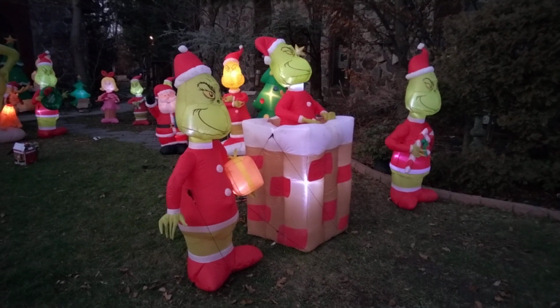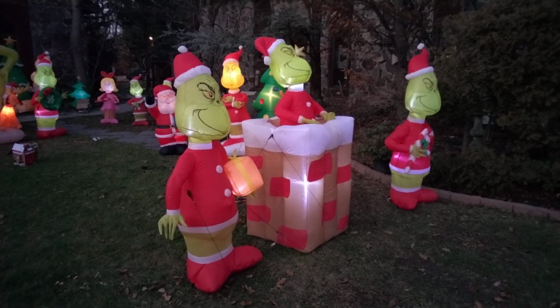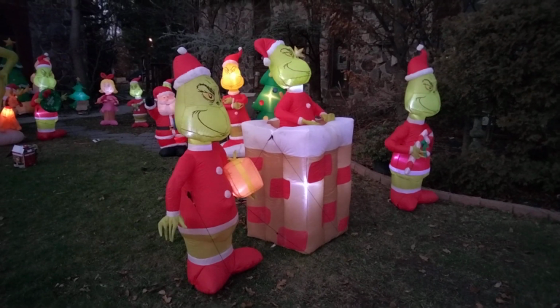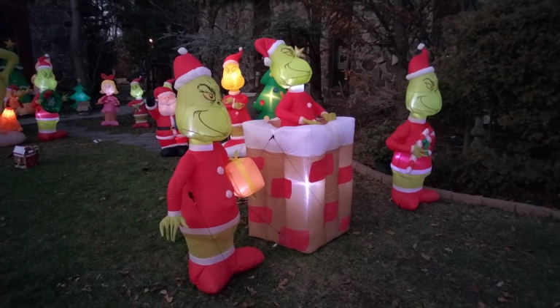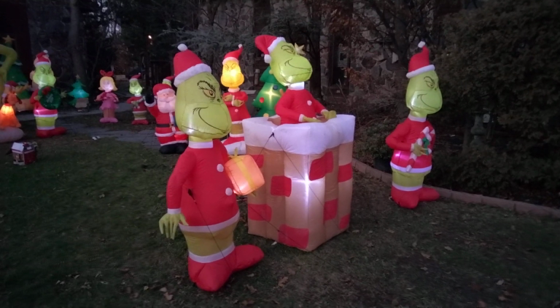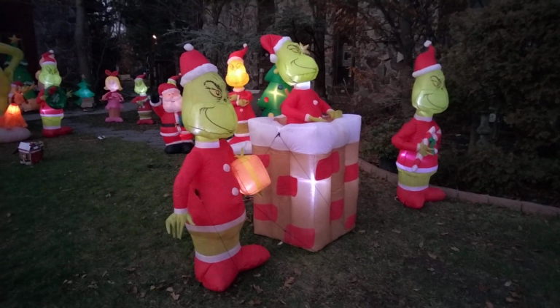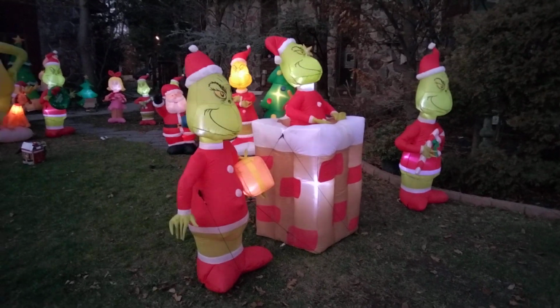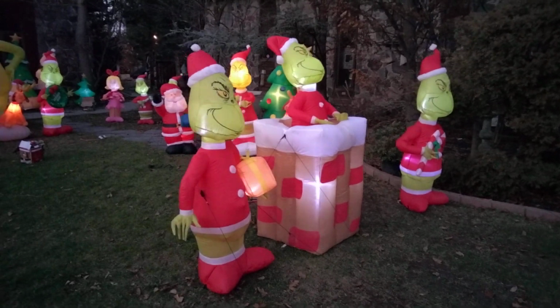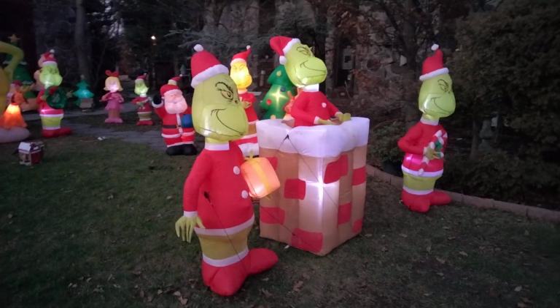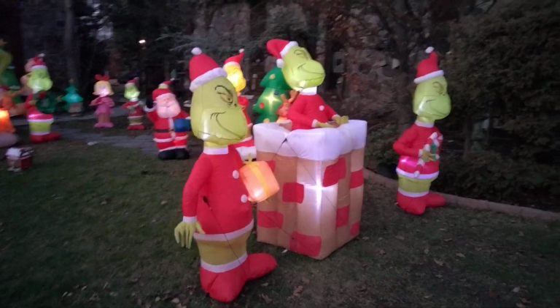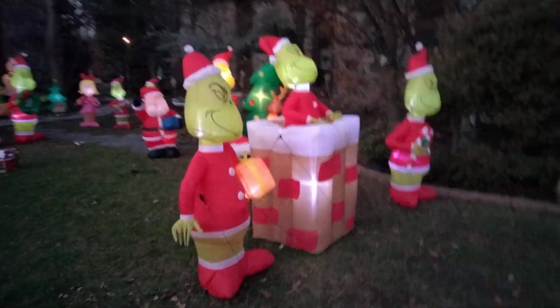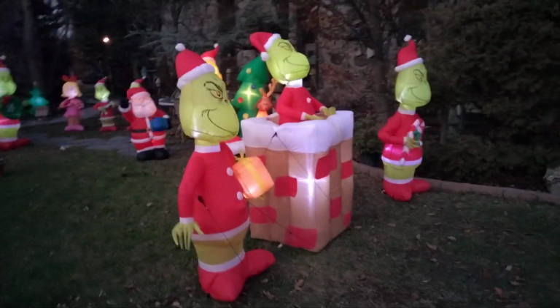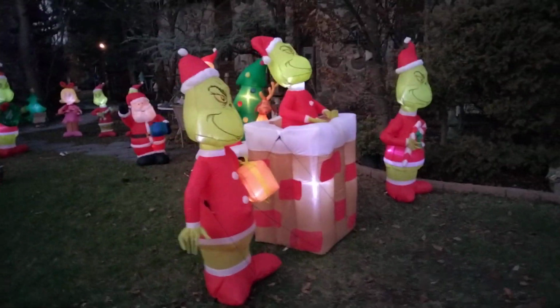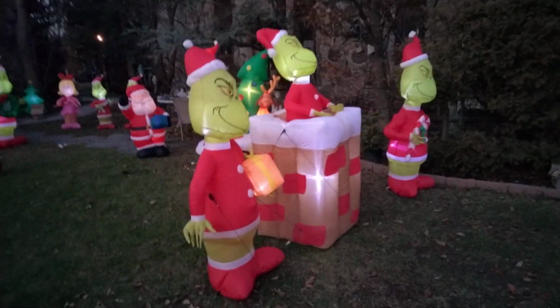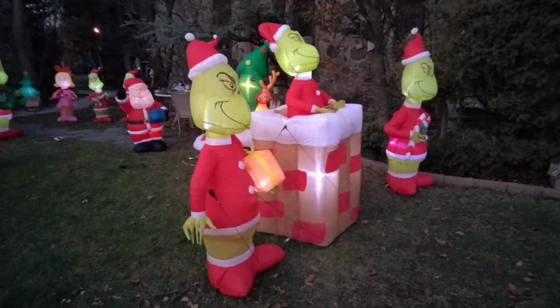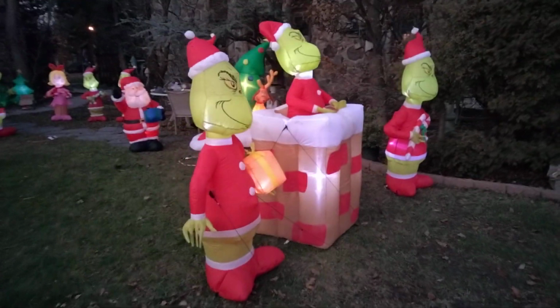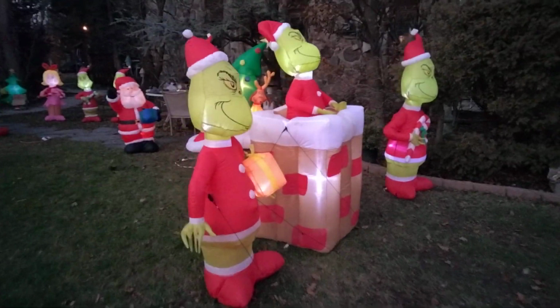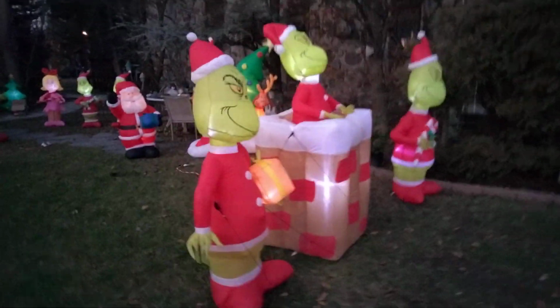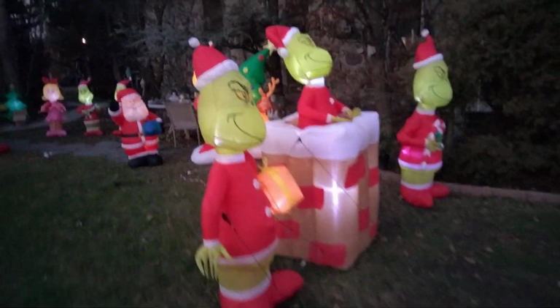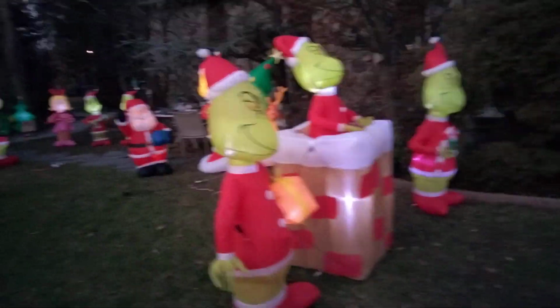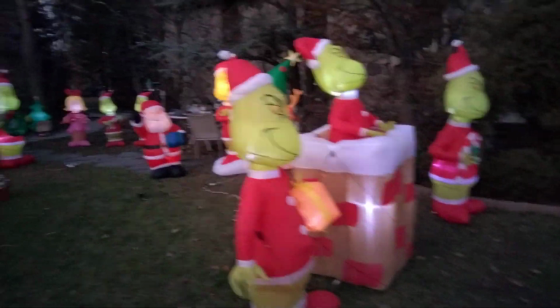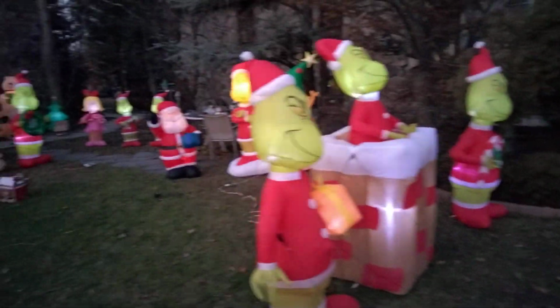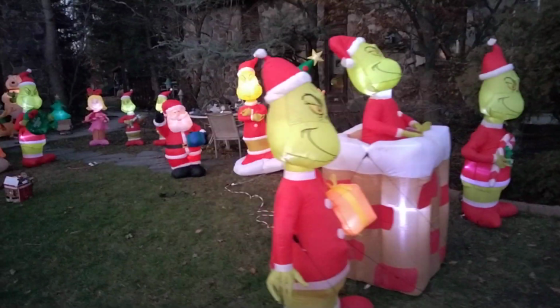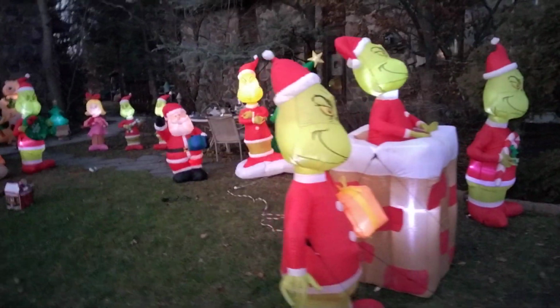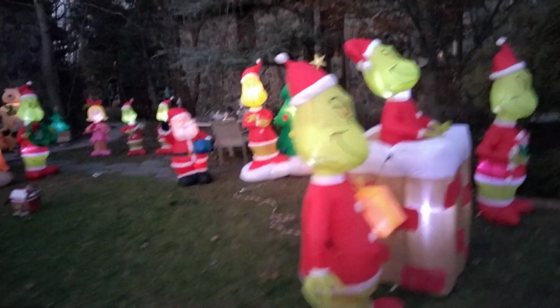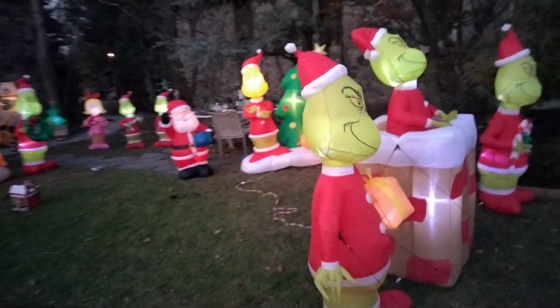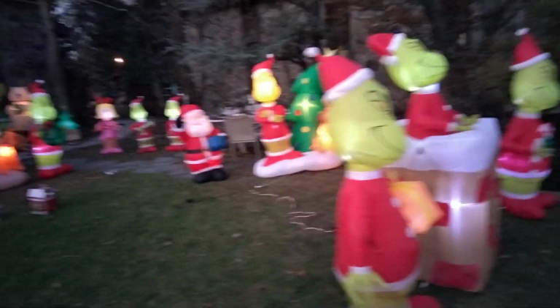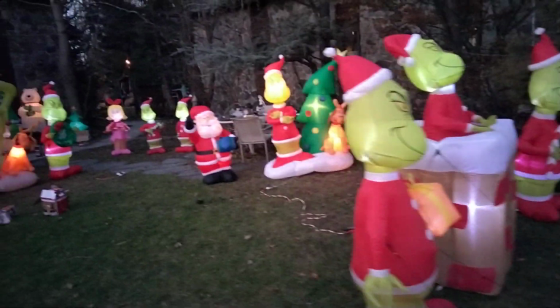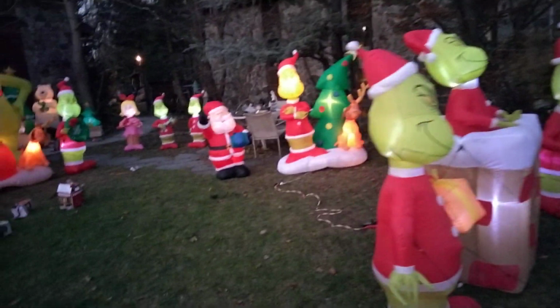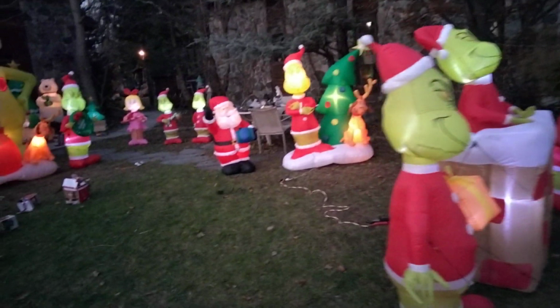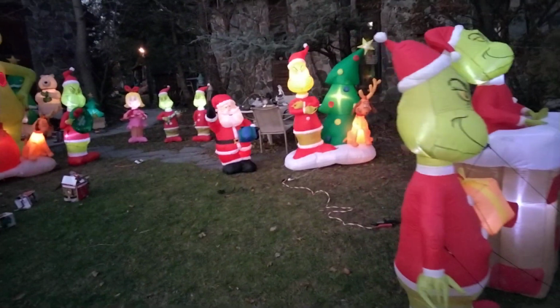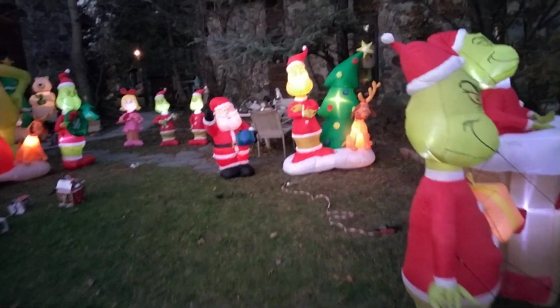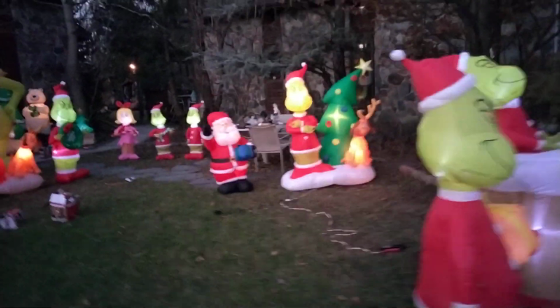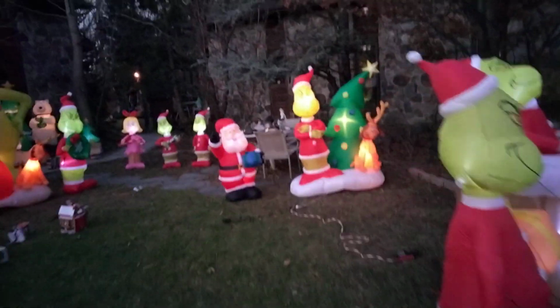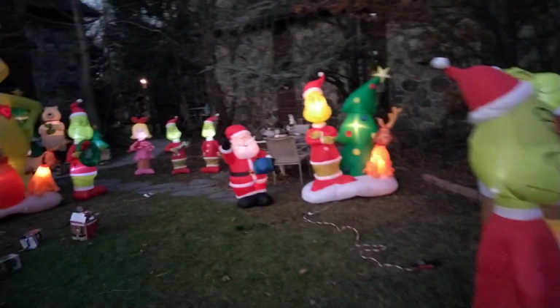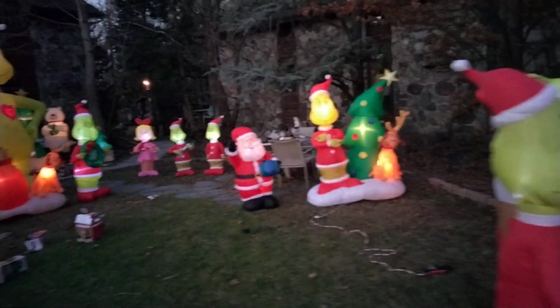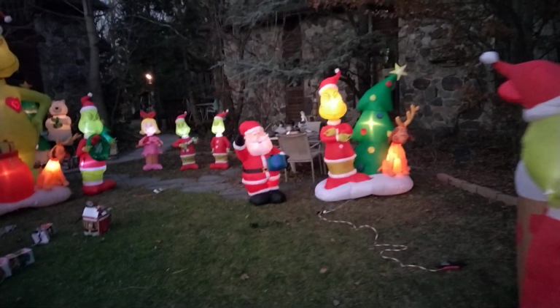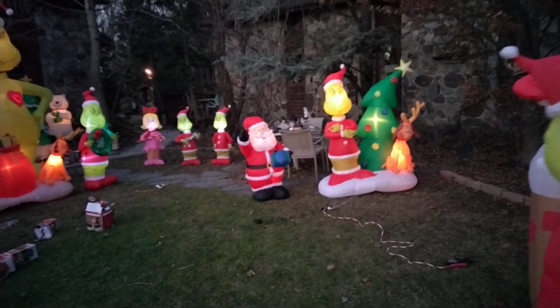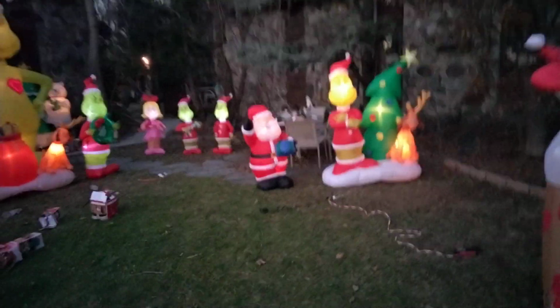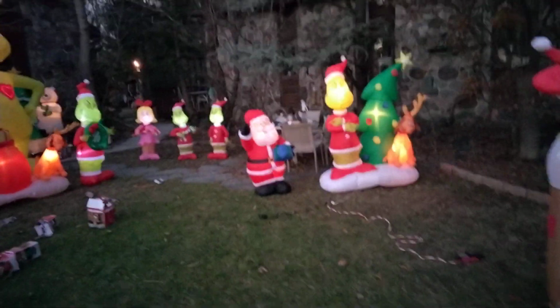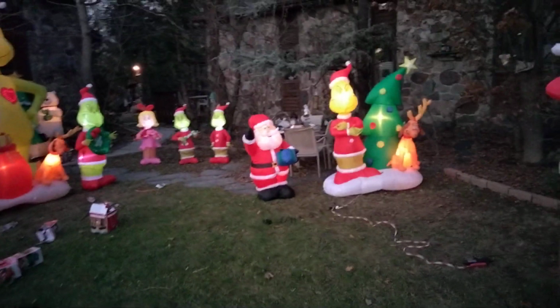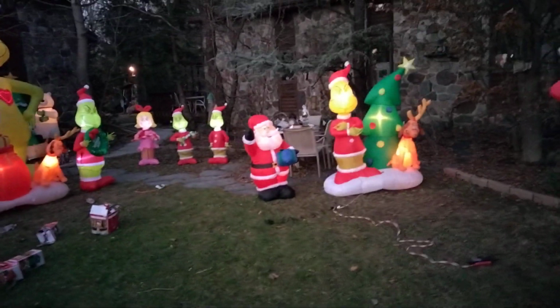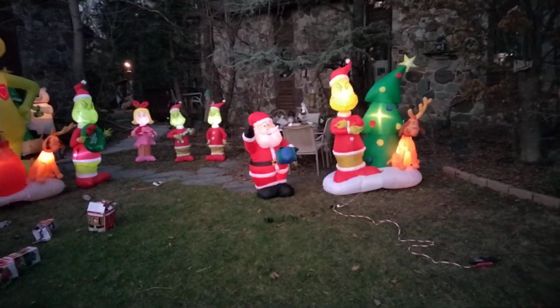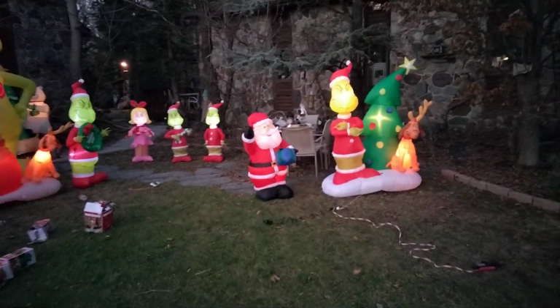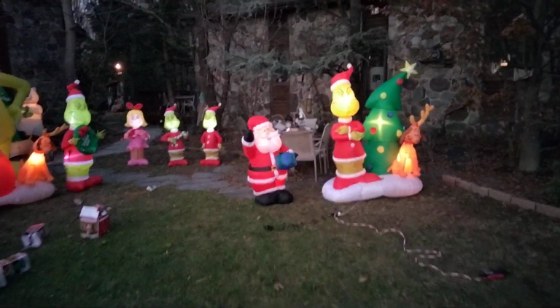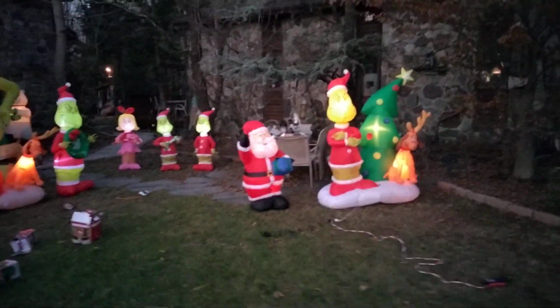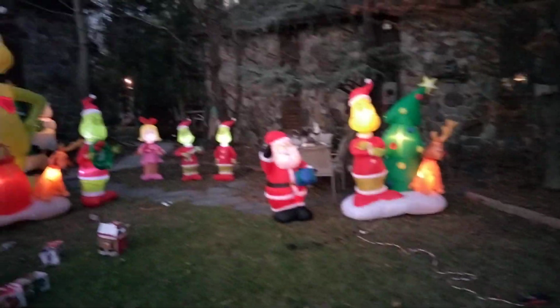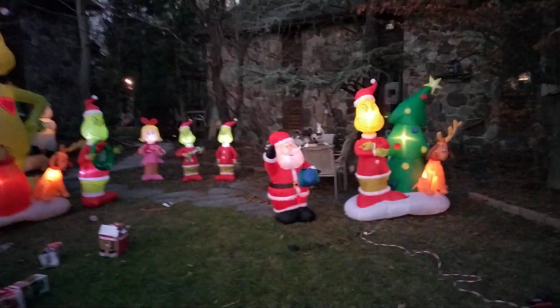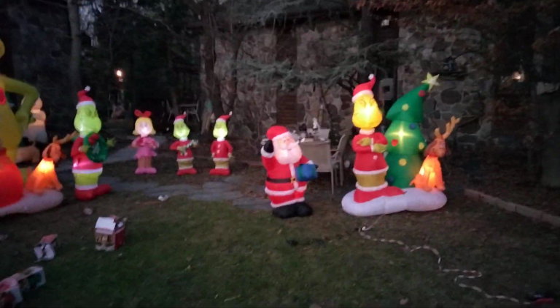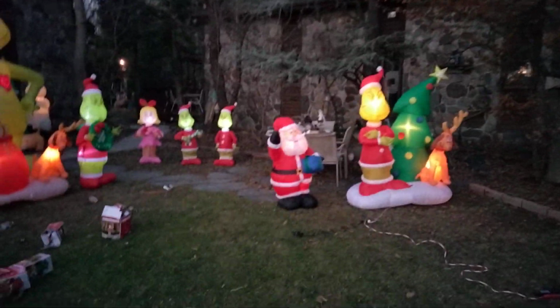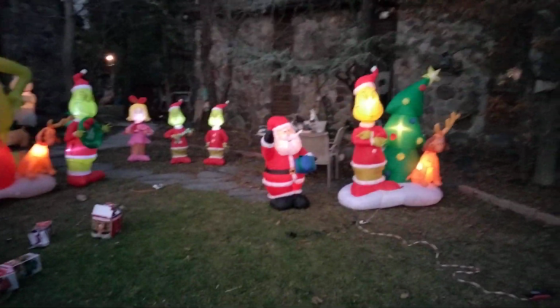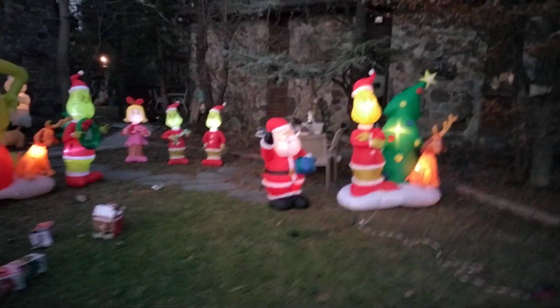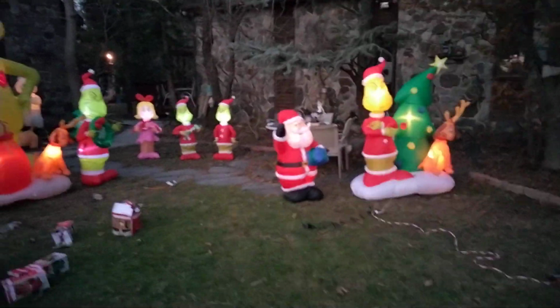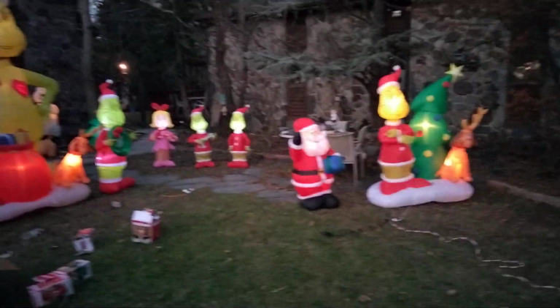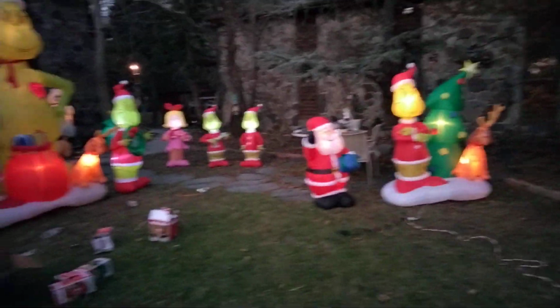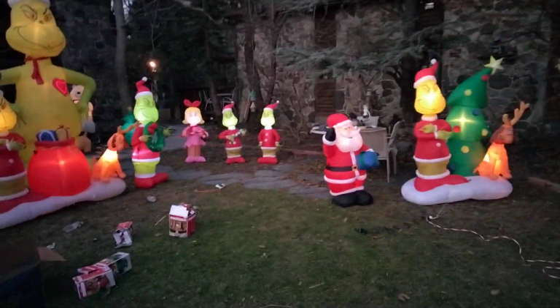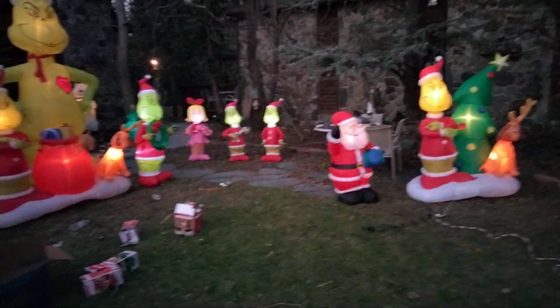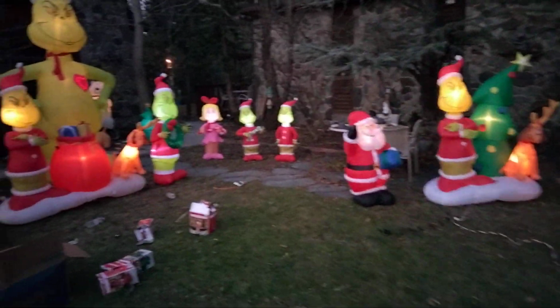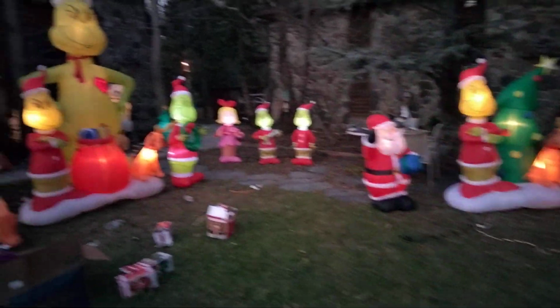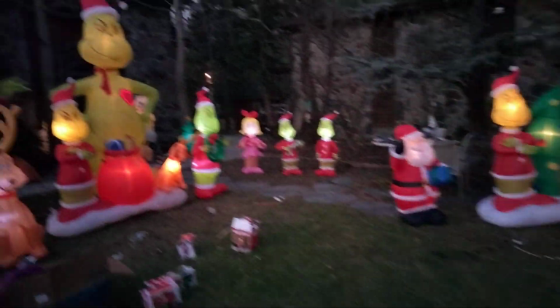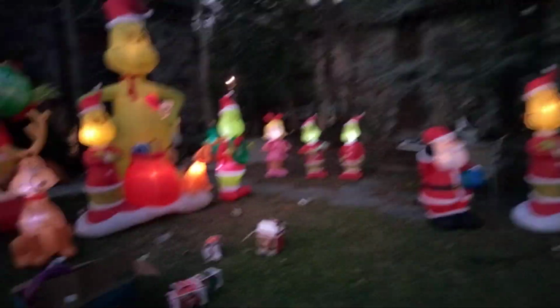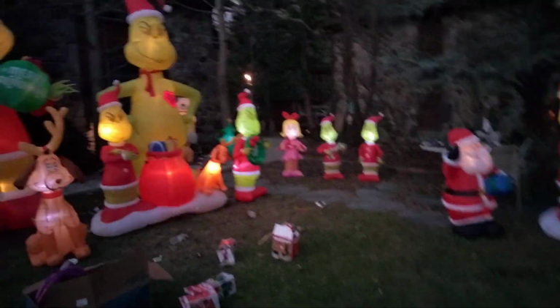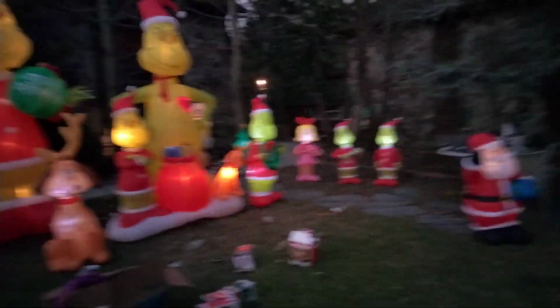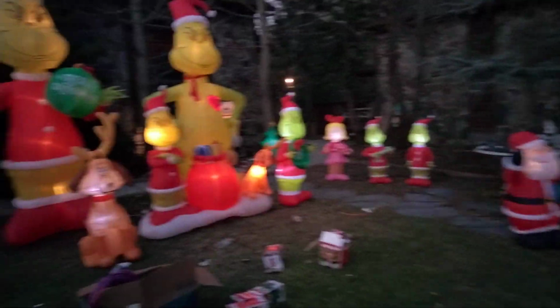Hi everyone, we just set up all these inflatables, Steve and me, so I just wanted to show you them.